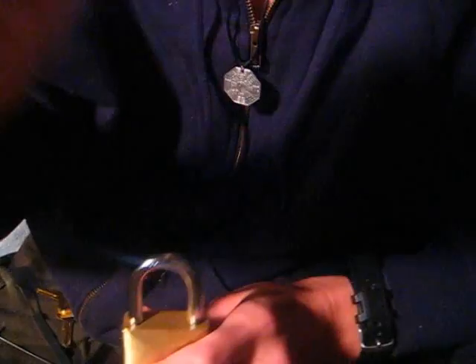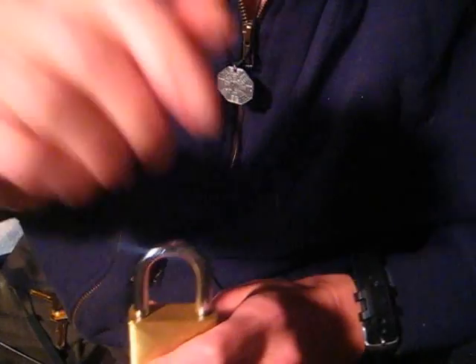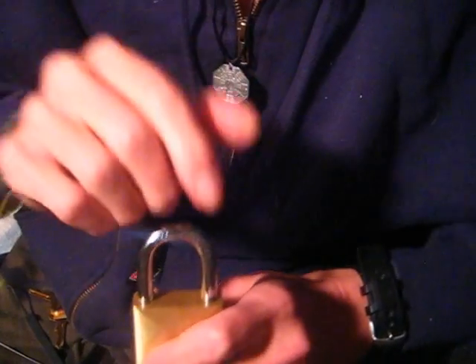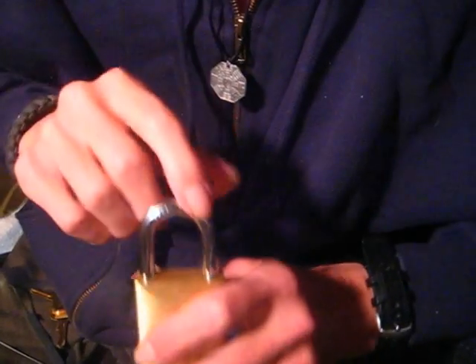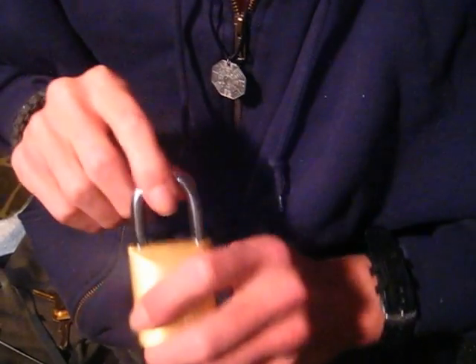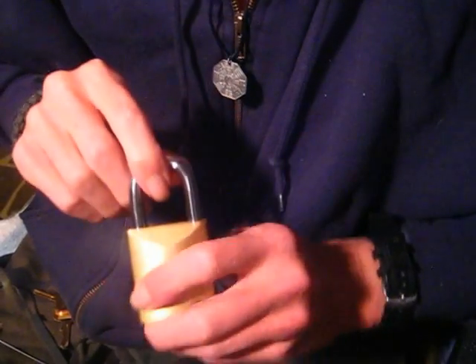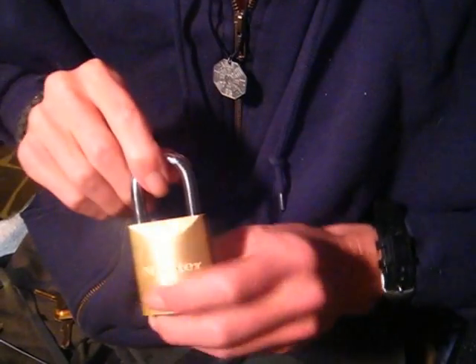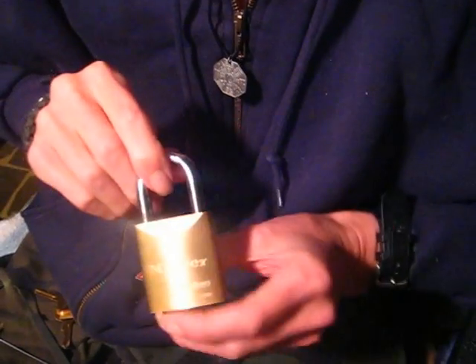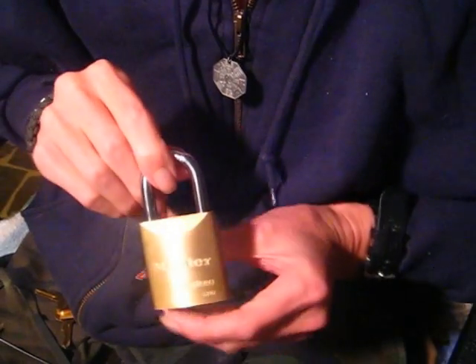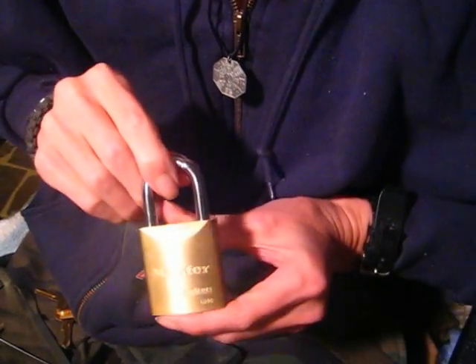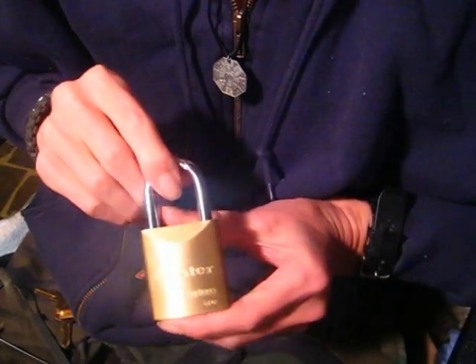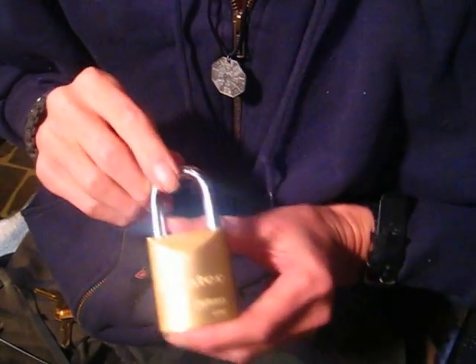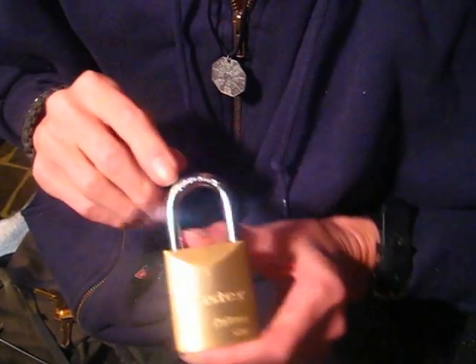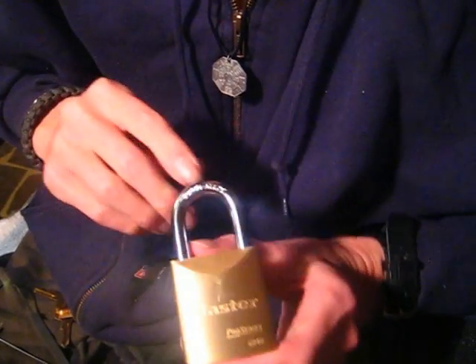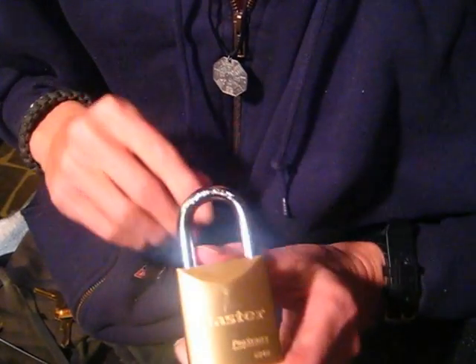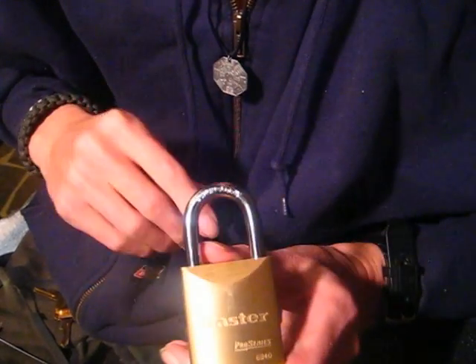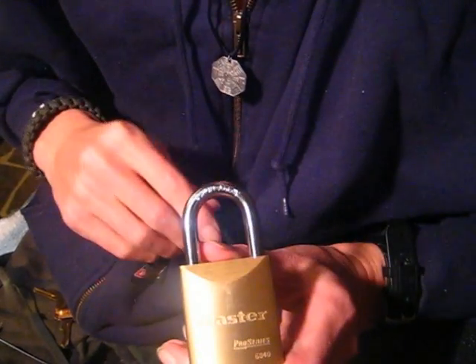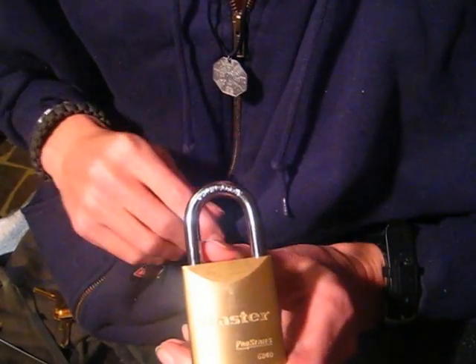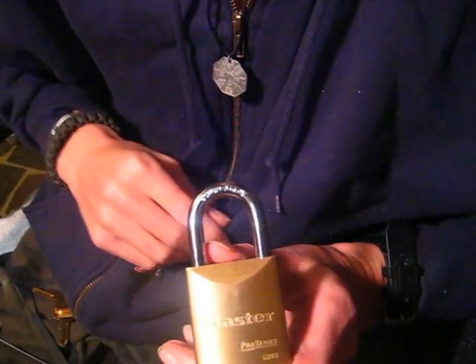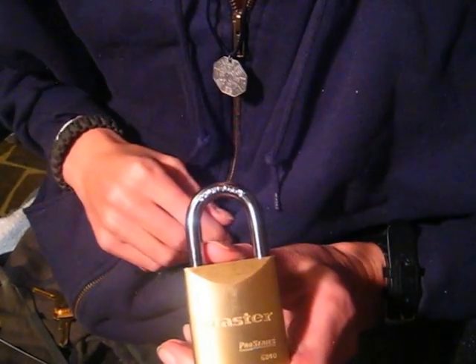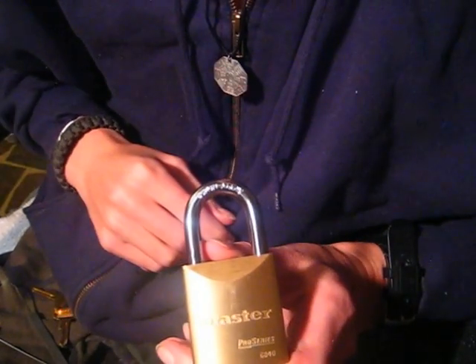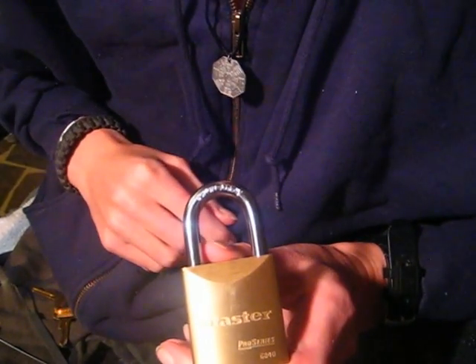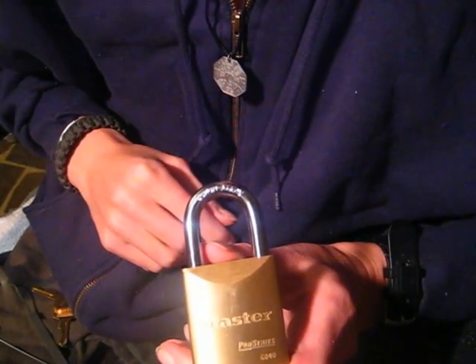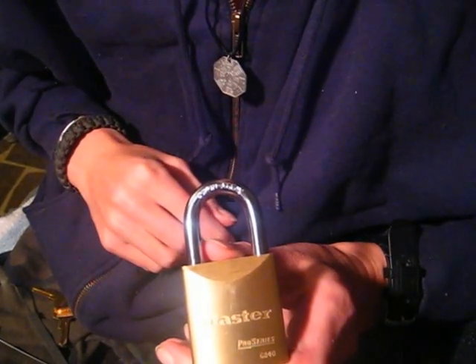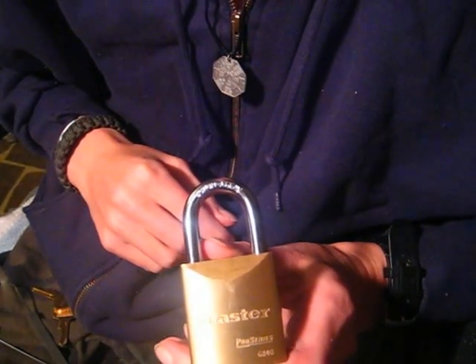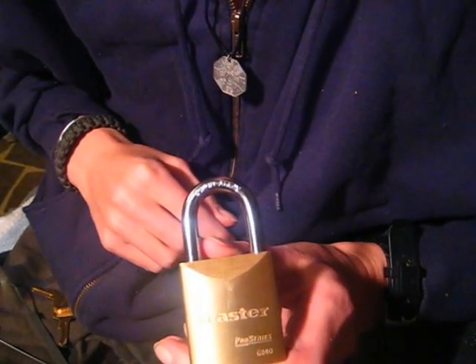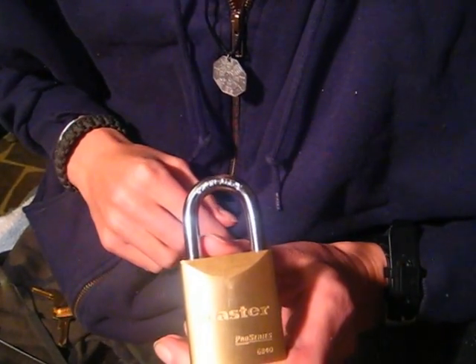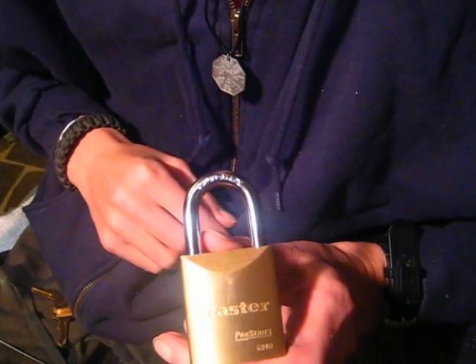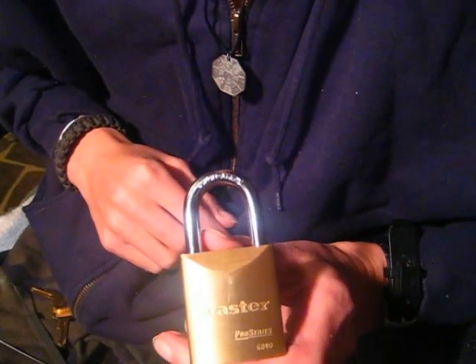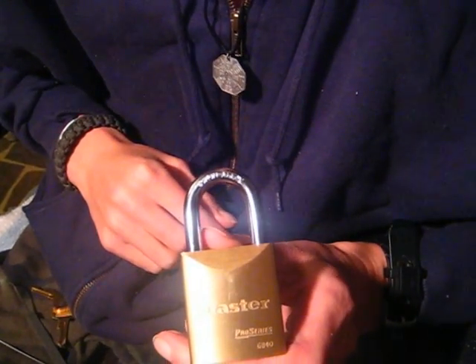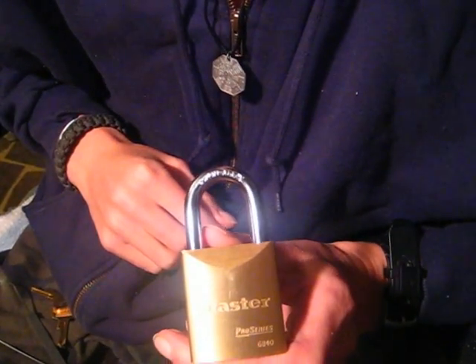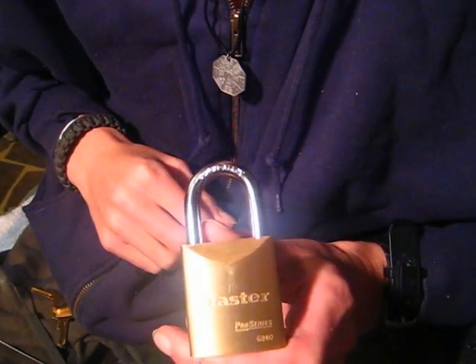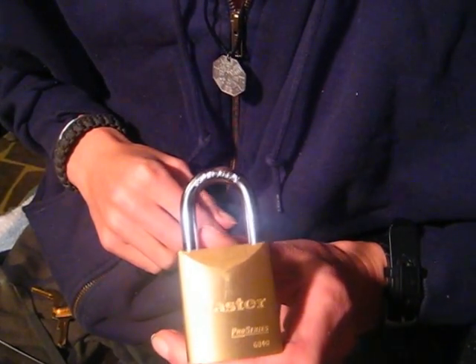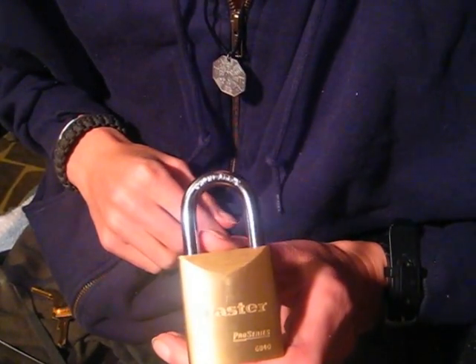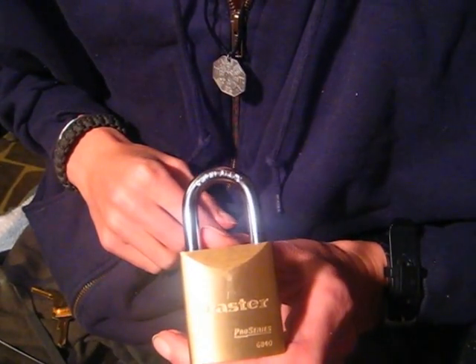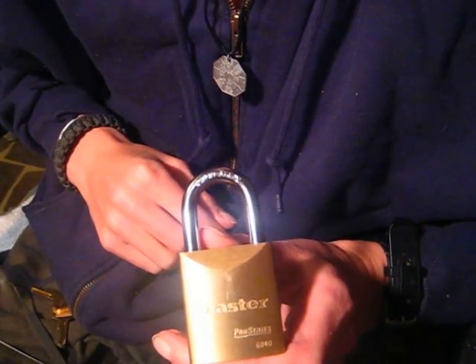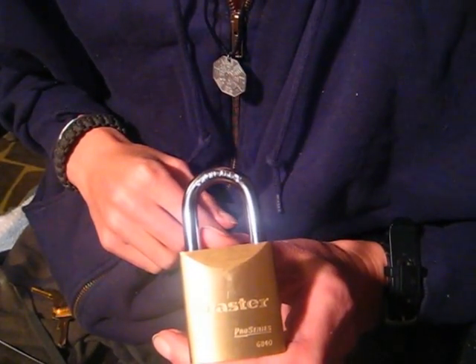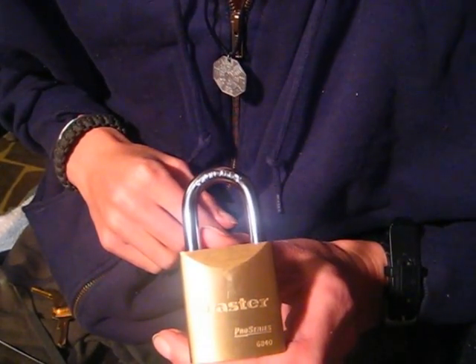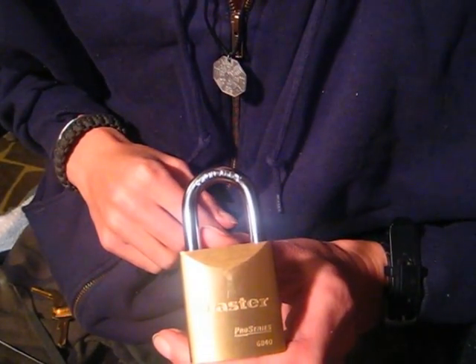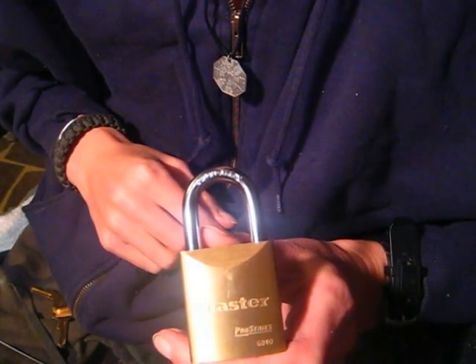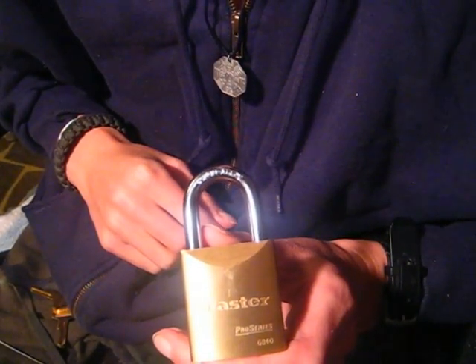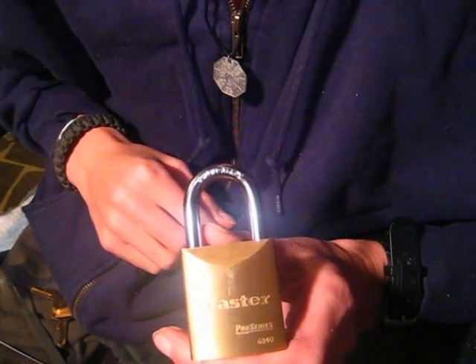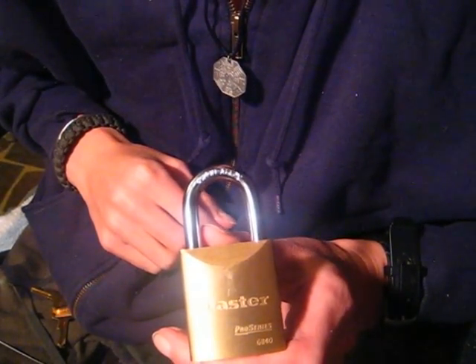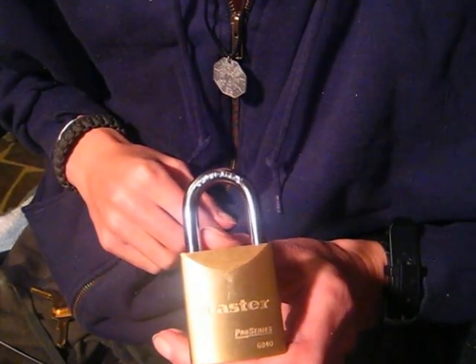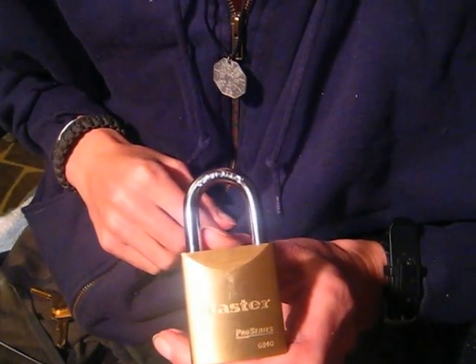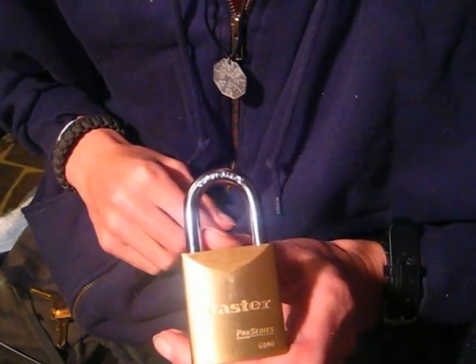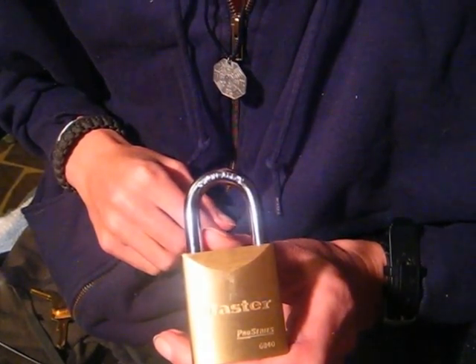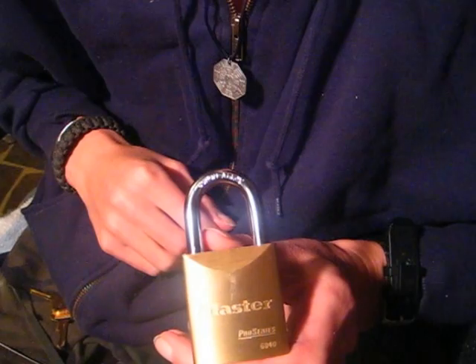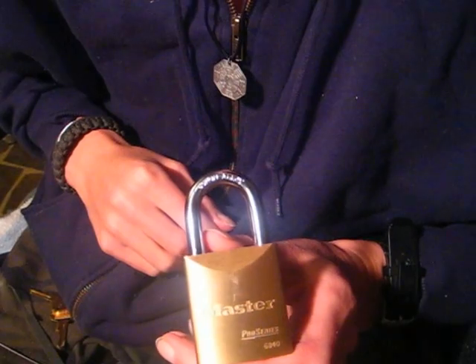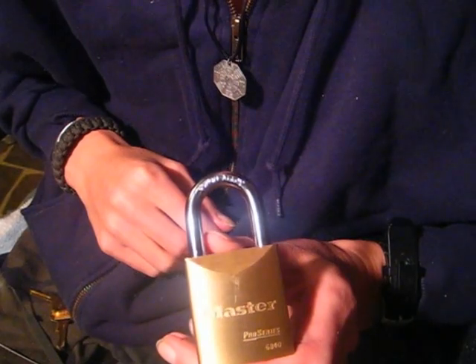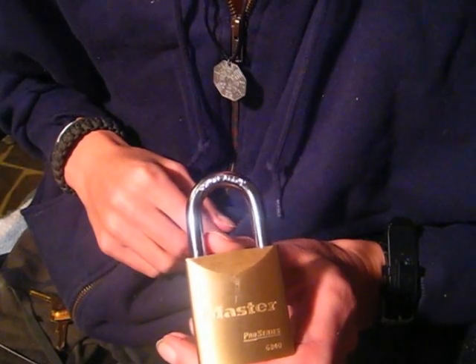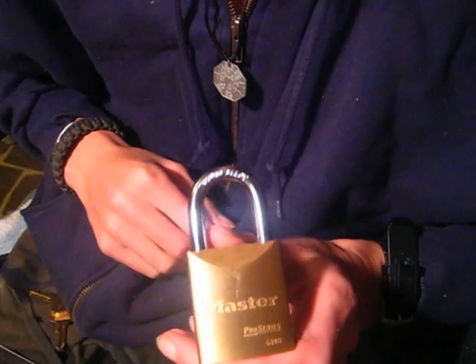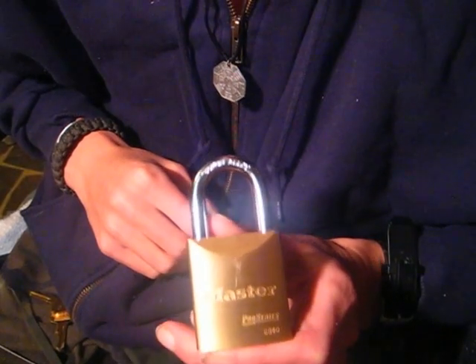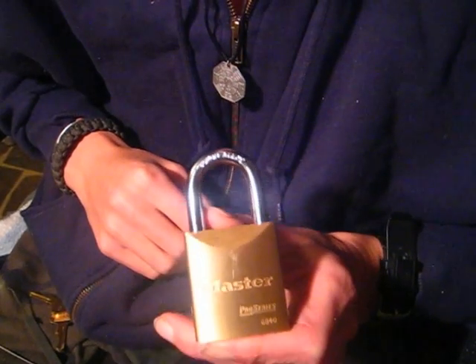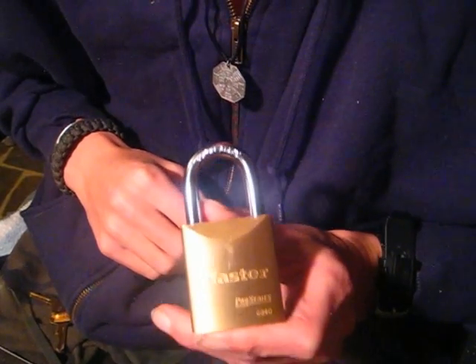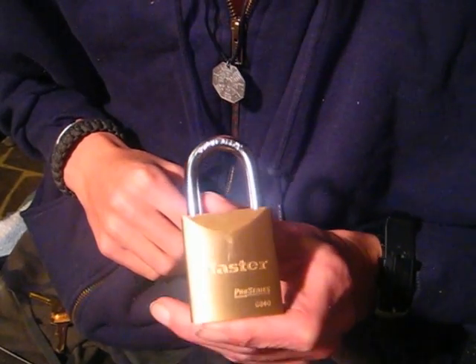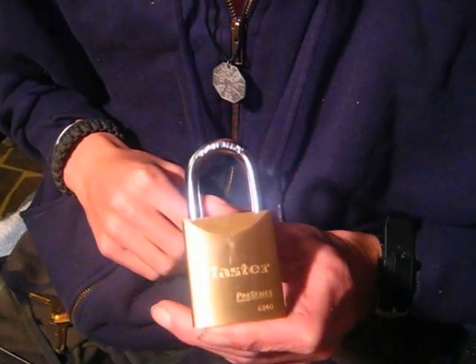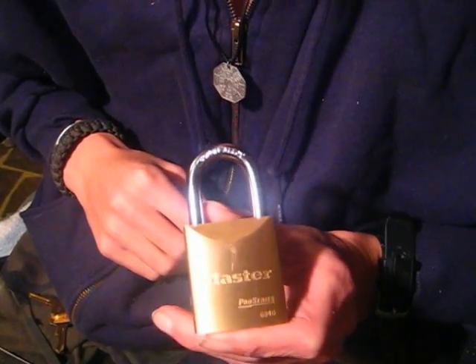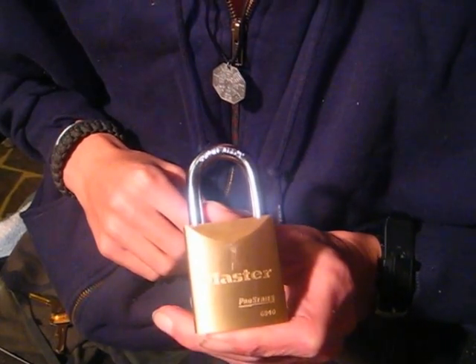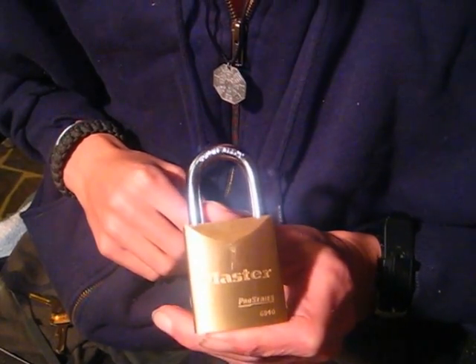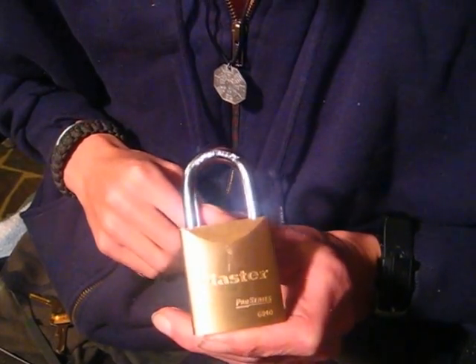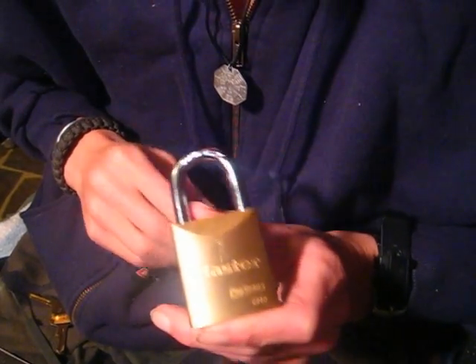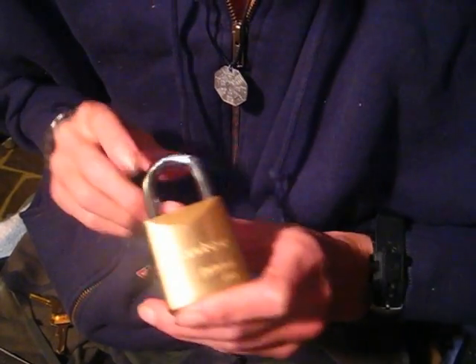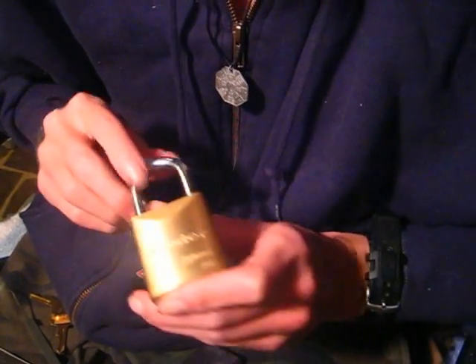Hey there guys, today I got a Master Lock here. It's going to be the Master Pro Series 6840. There's a look at it.